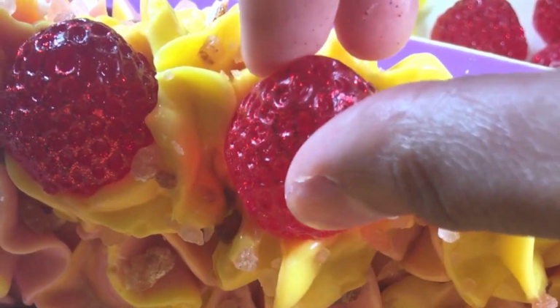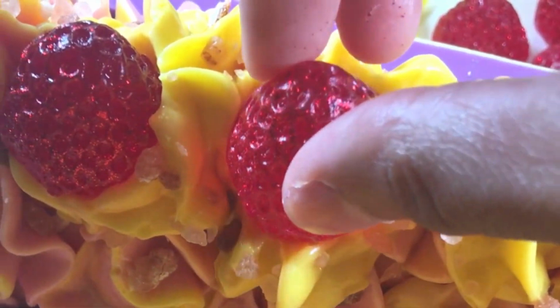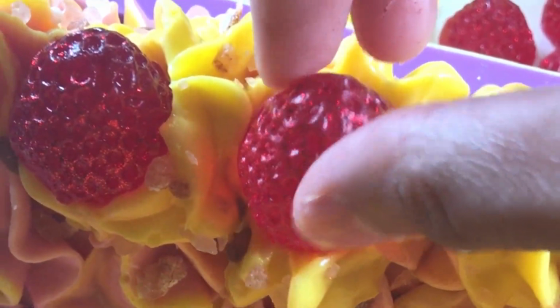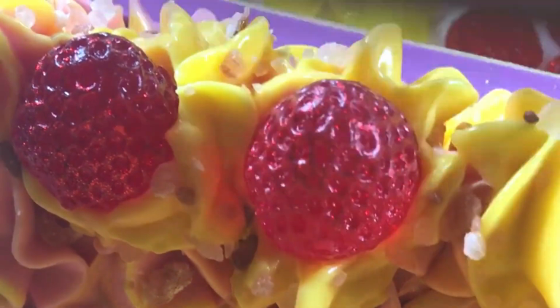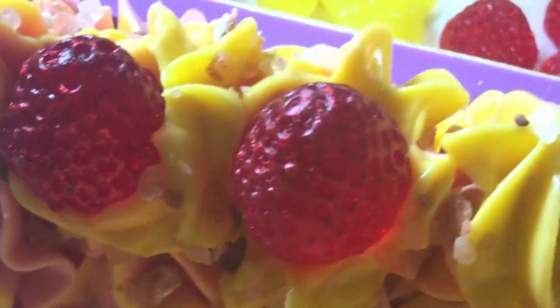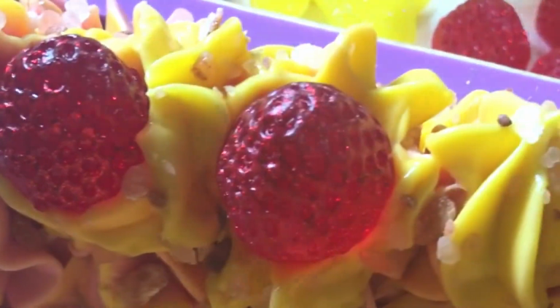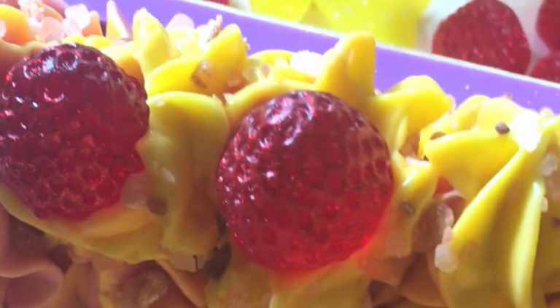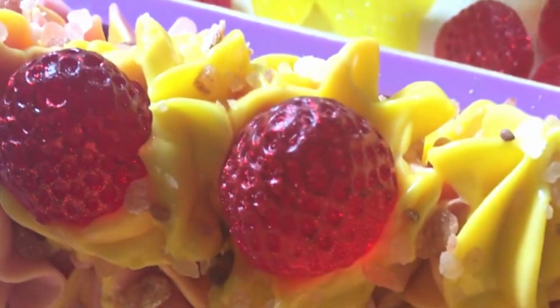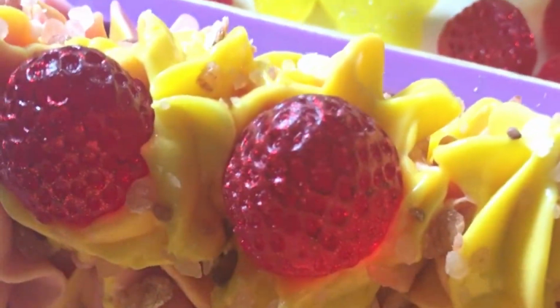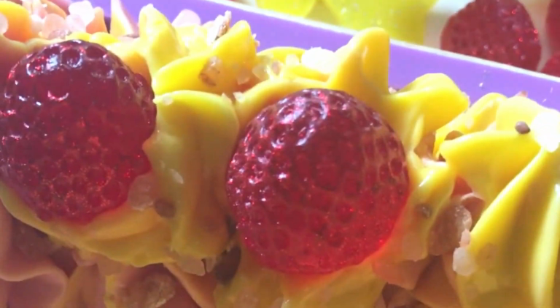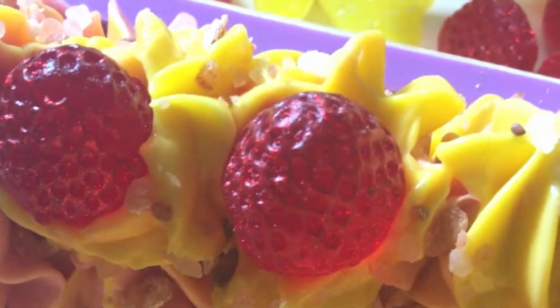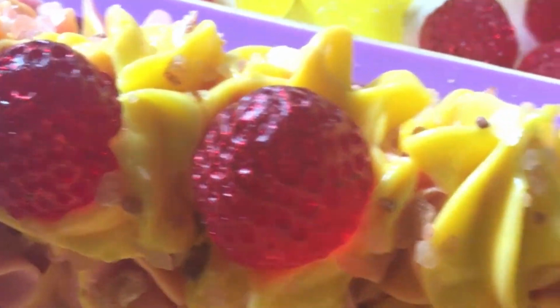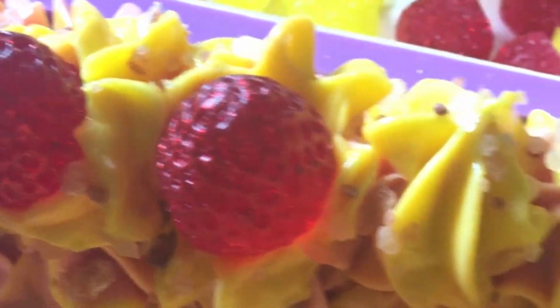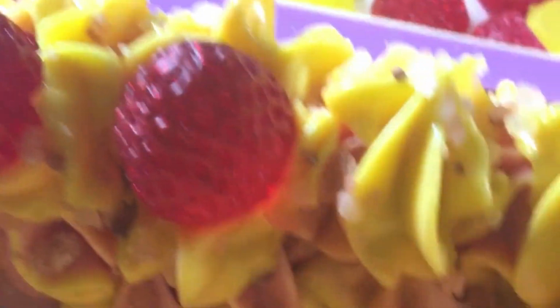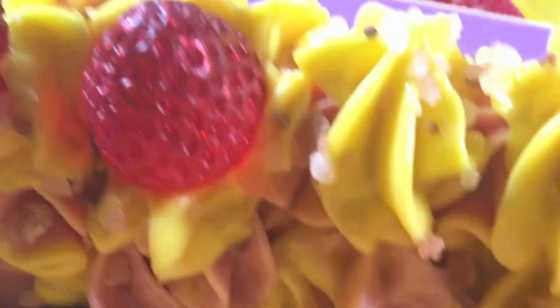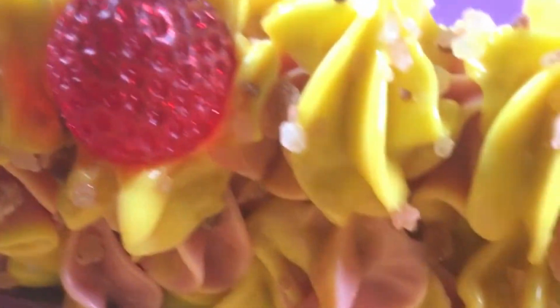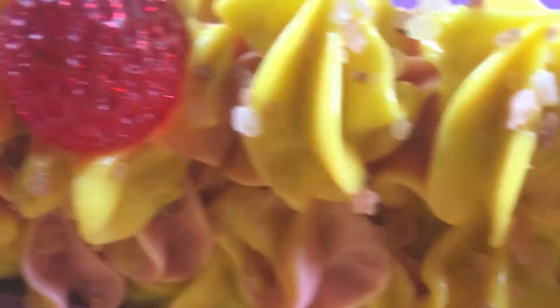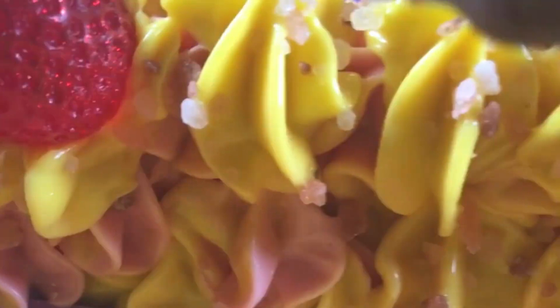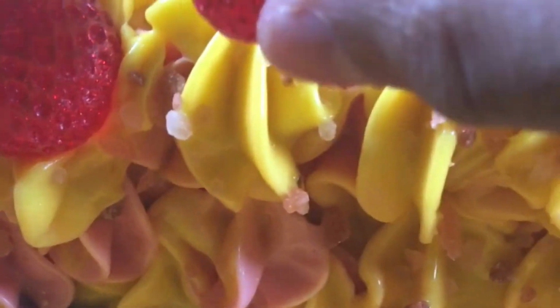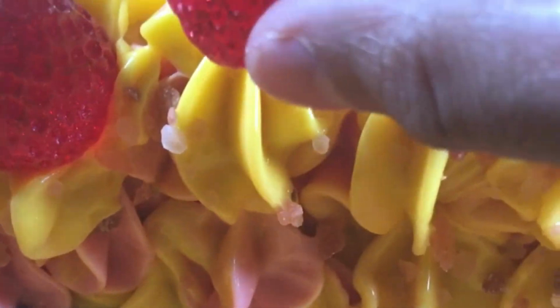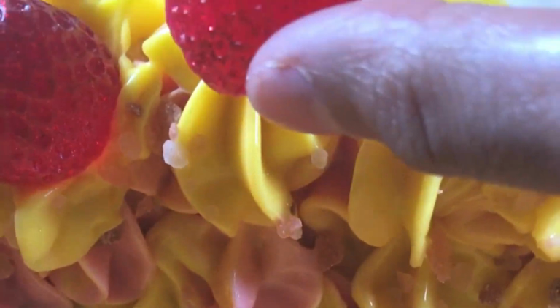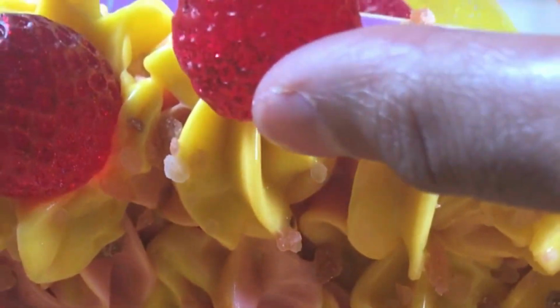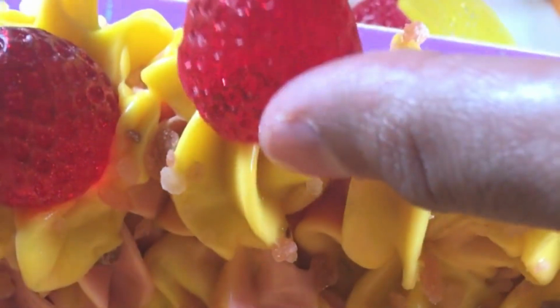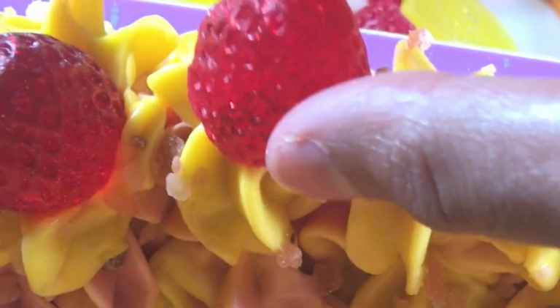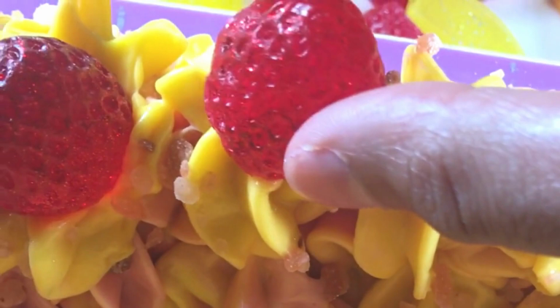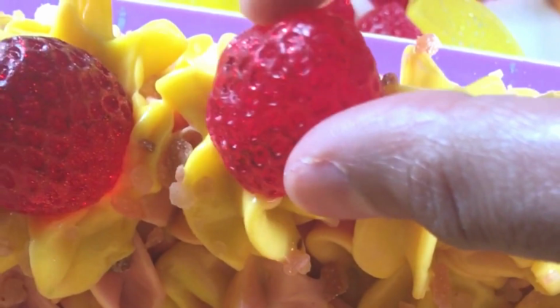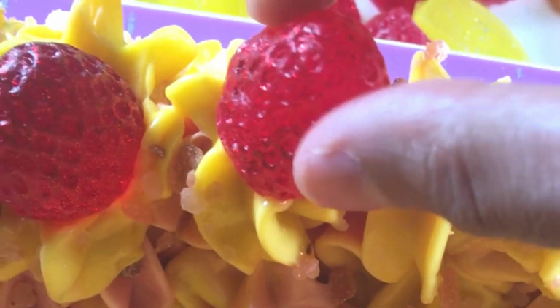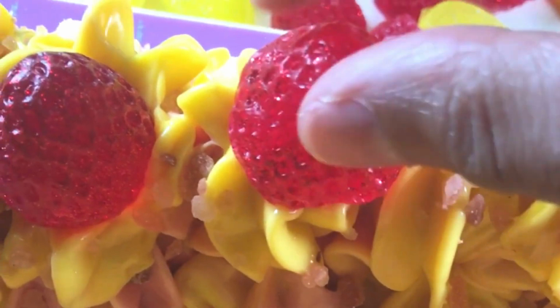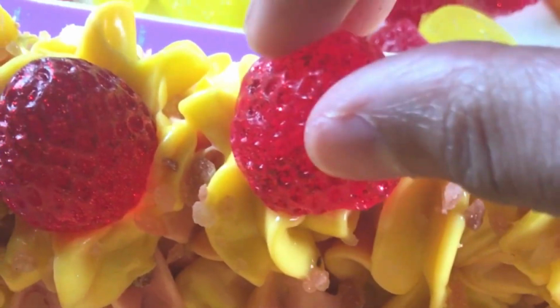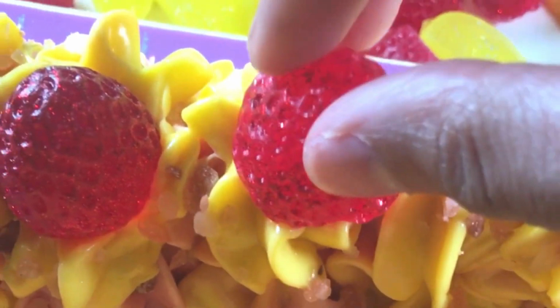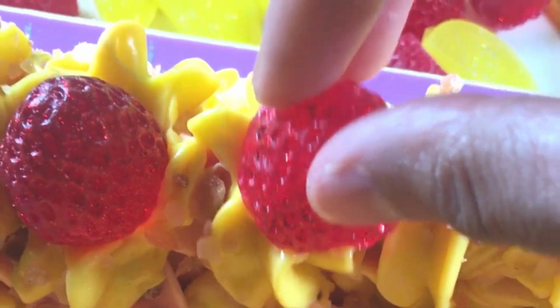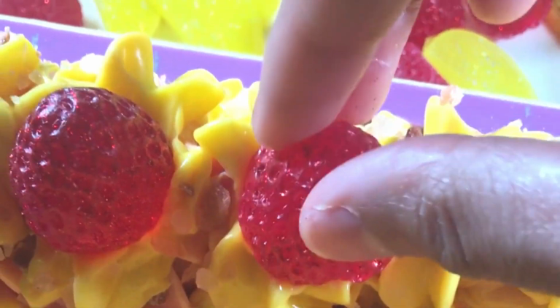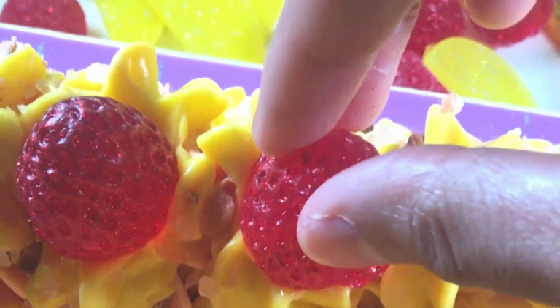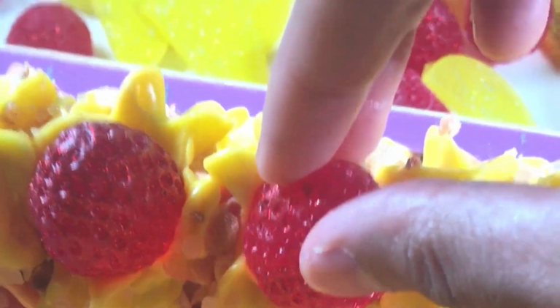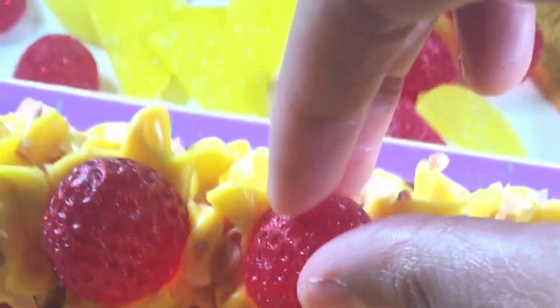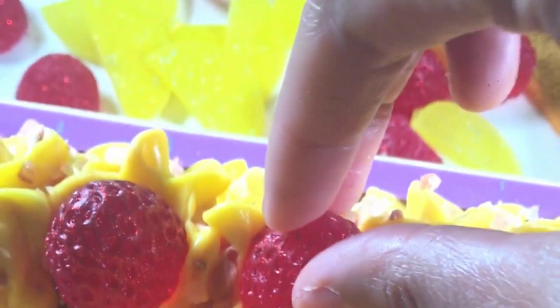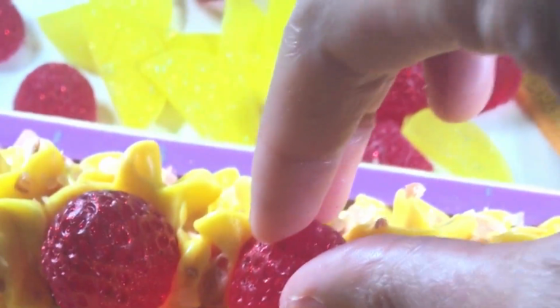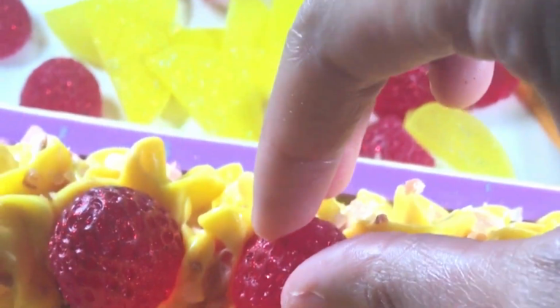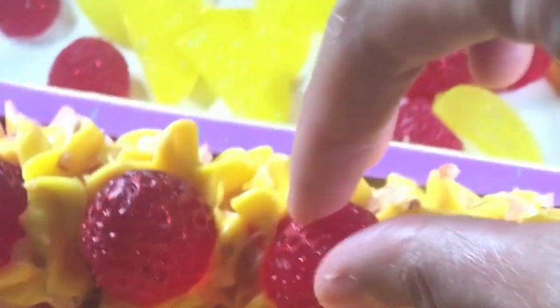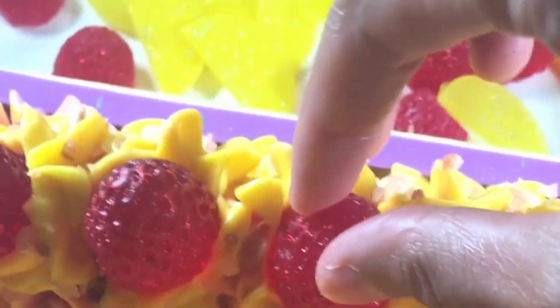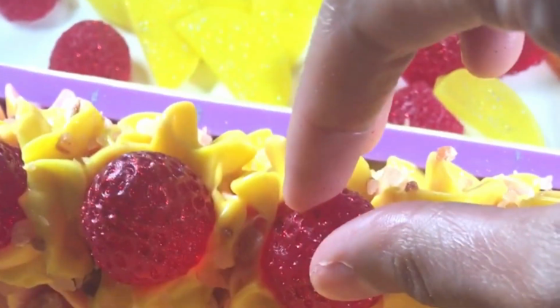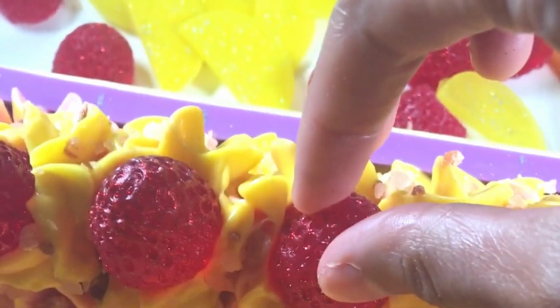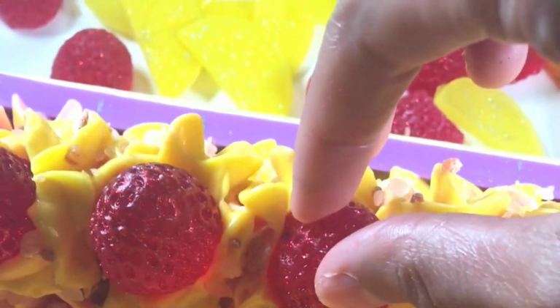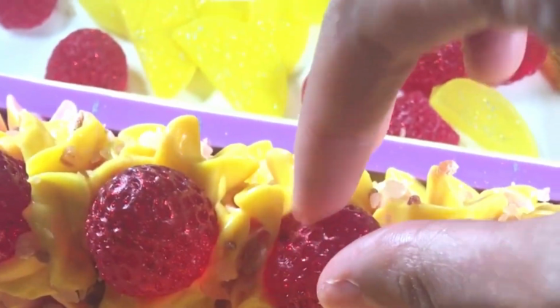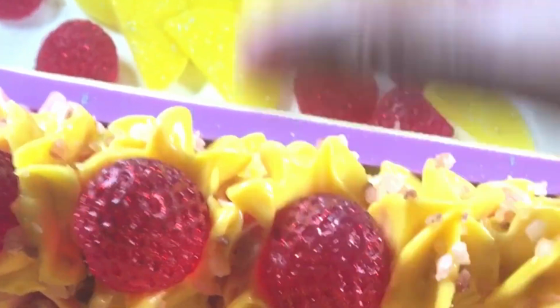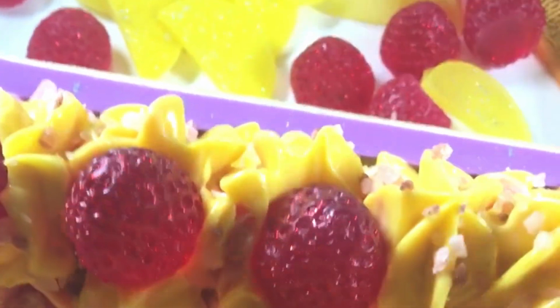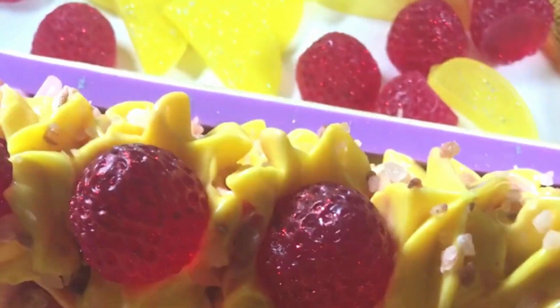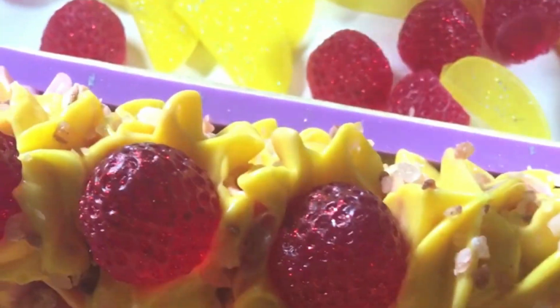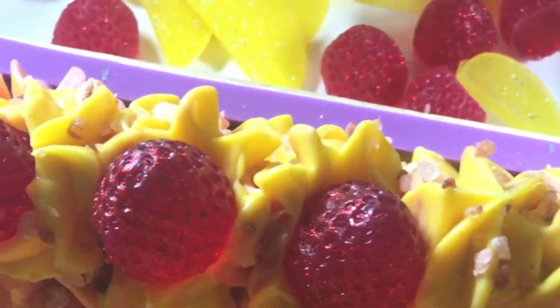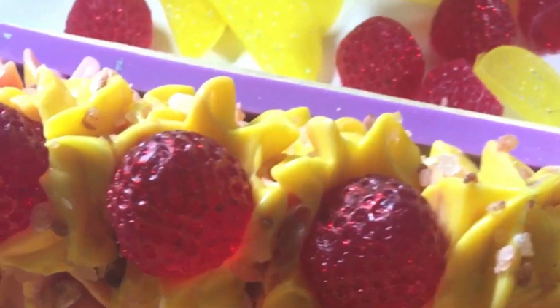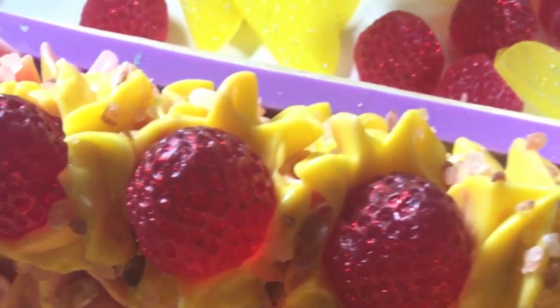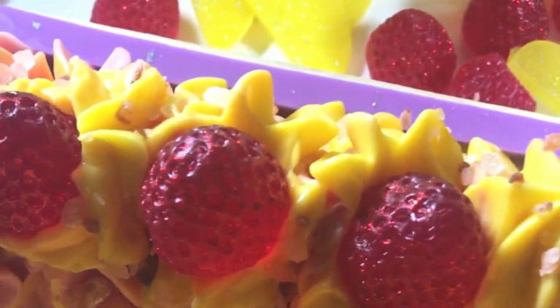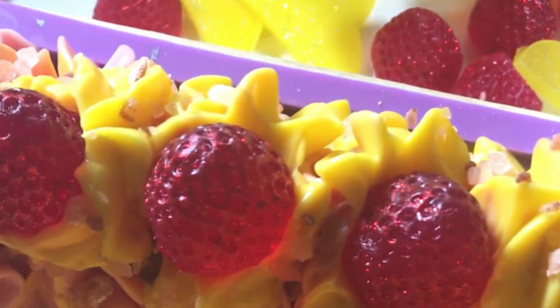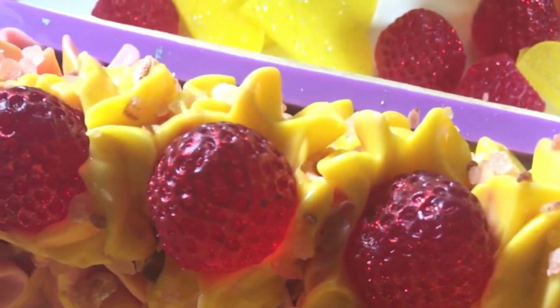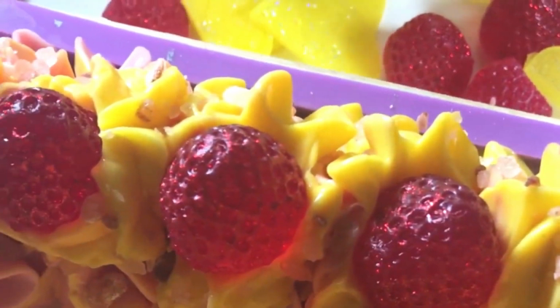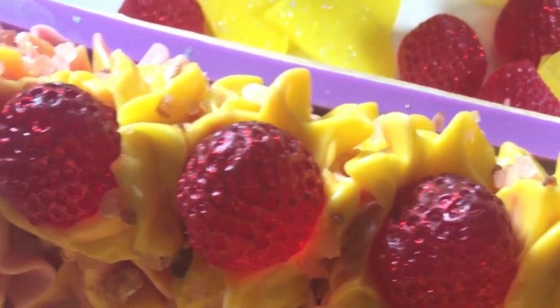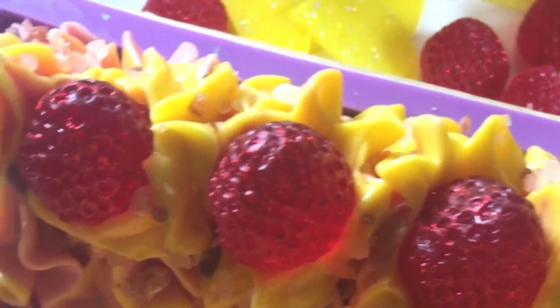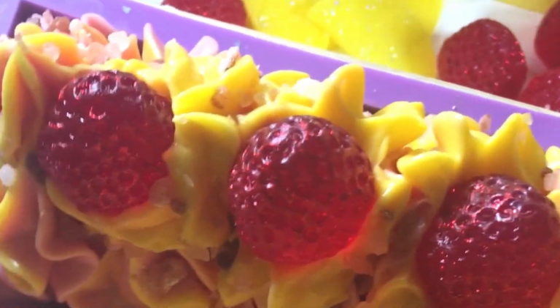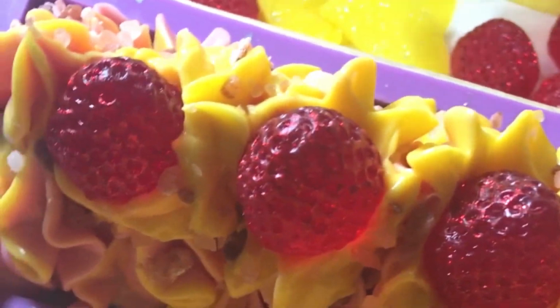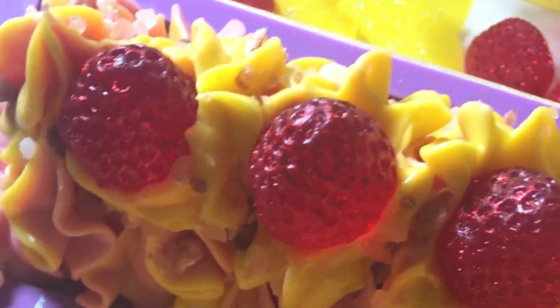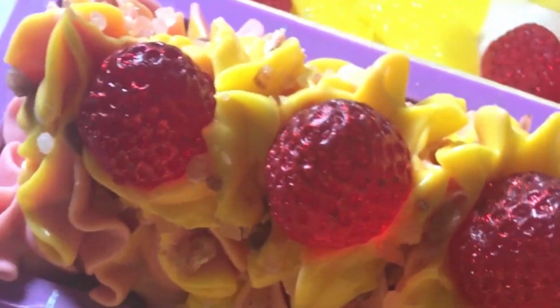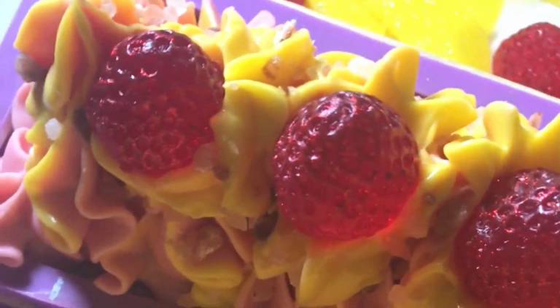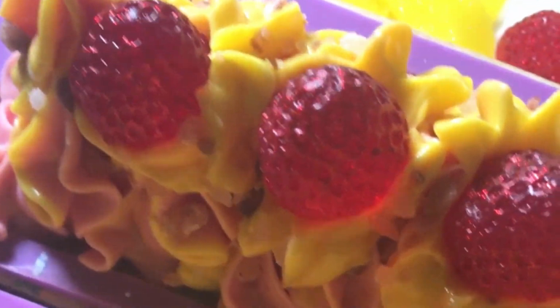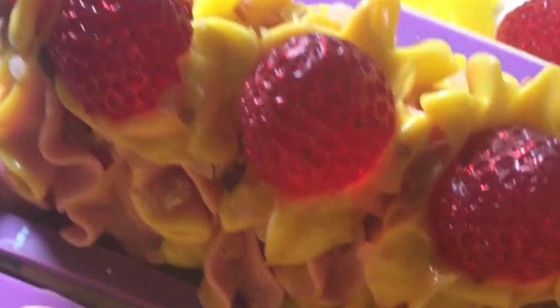Once I've added my frosting, I add my Himalayan pink salt and my soap embeds.